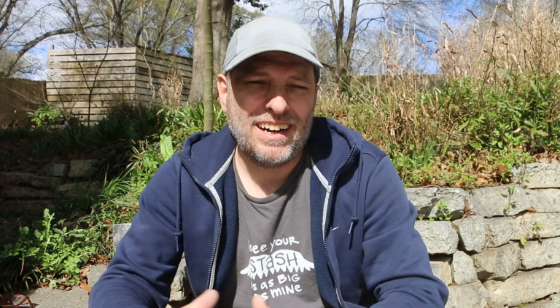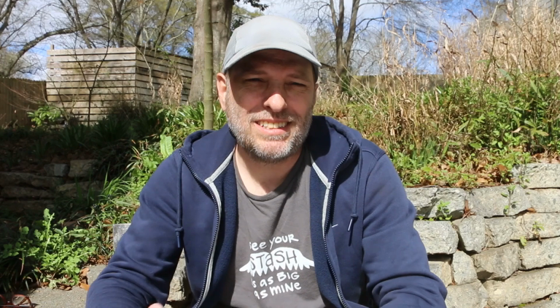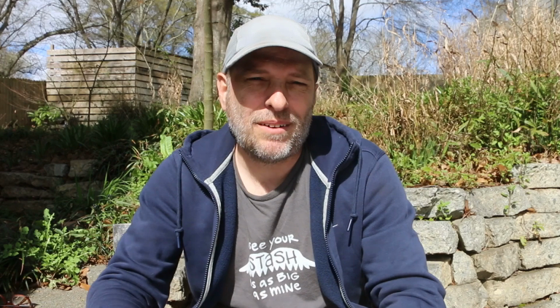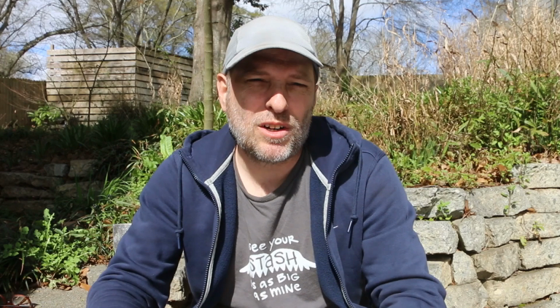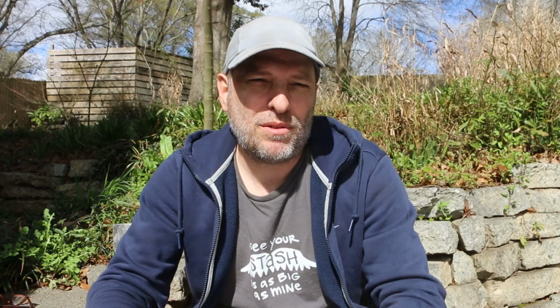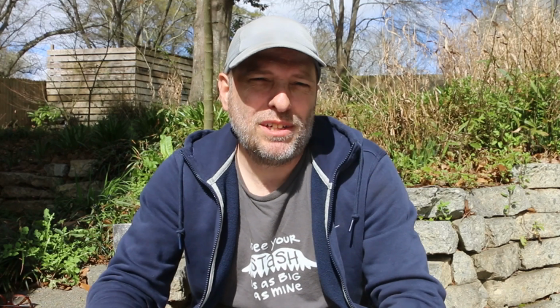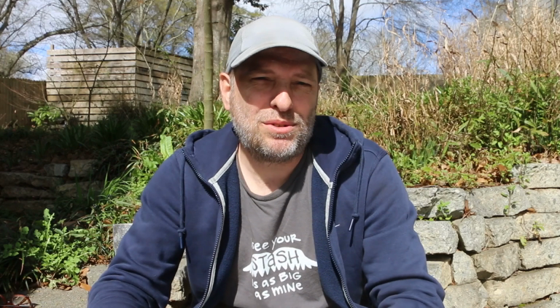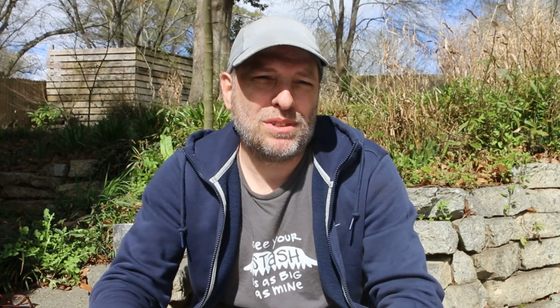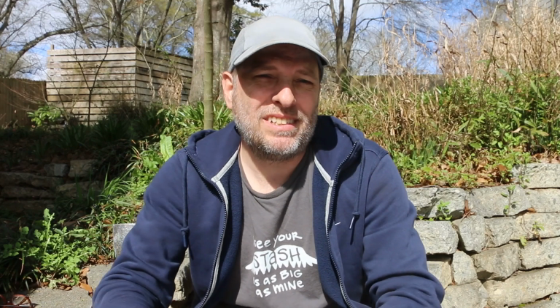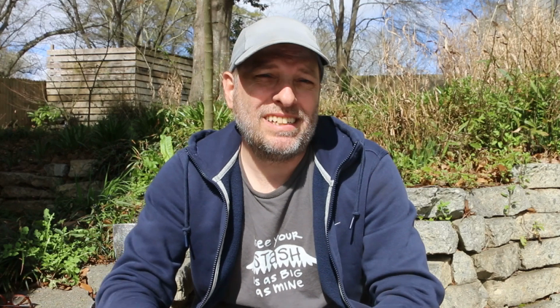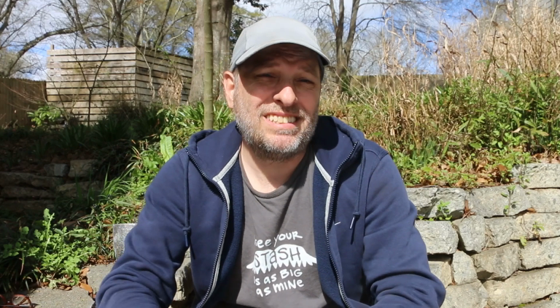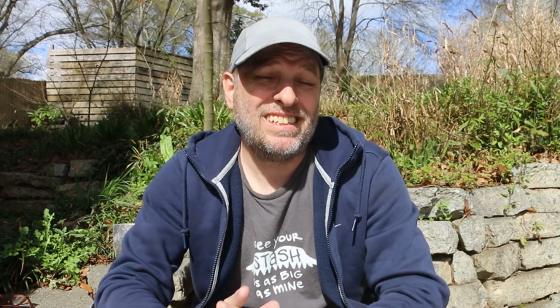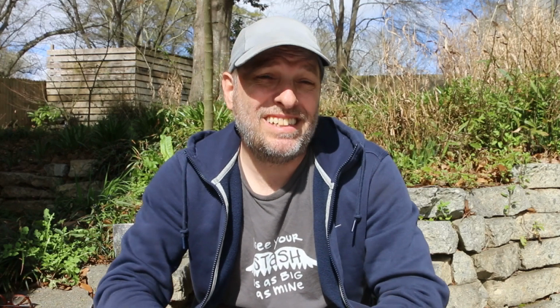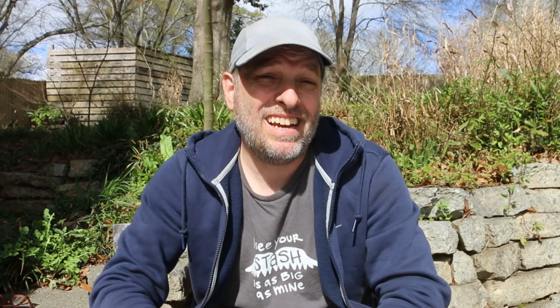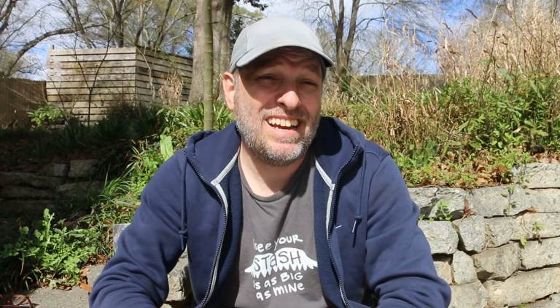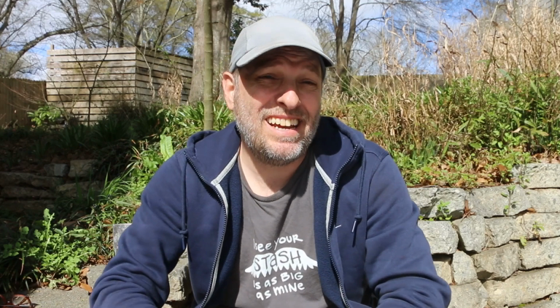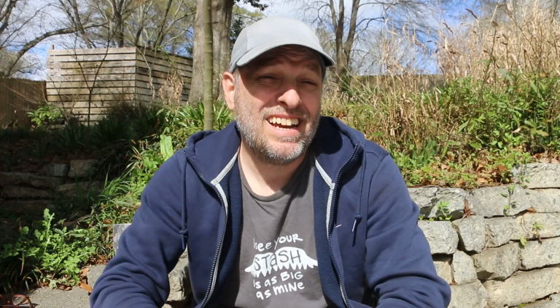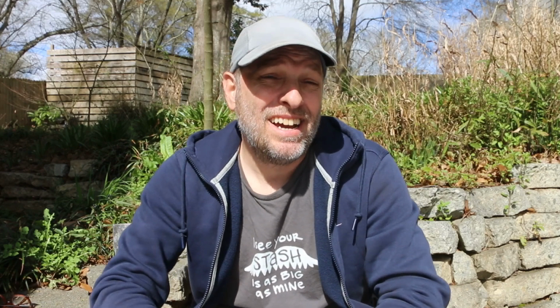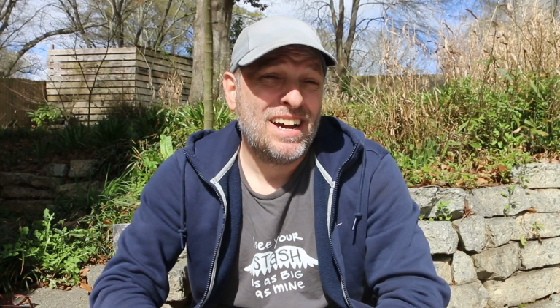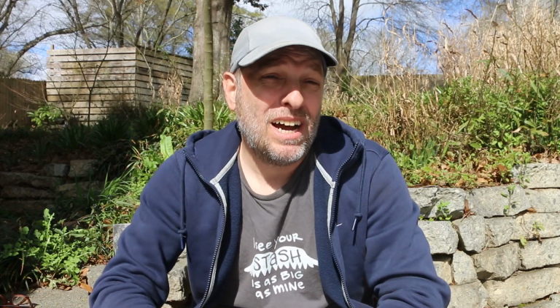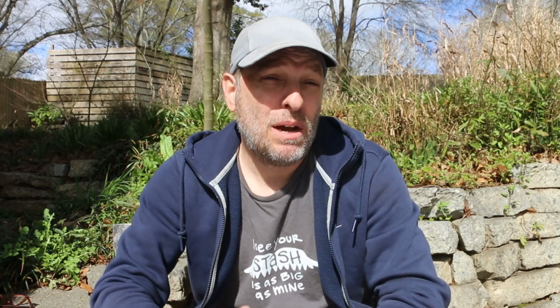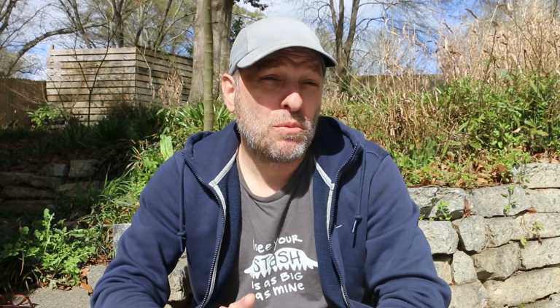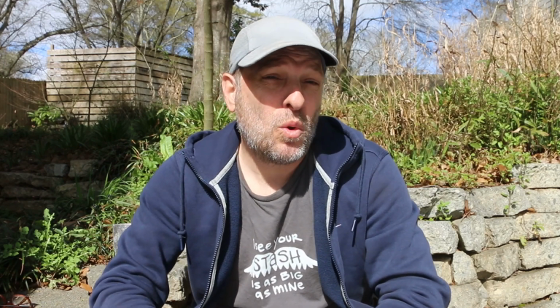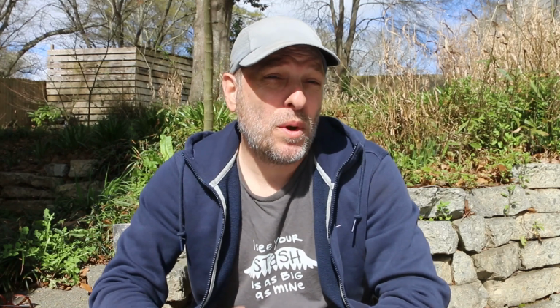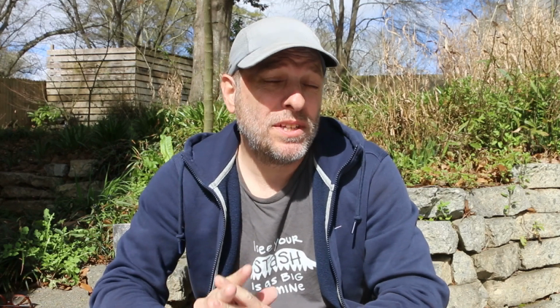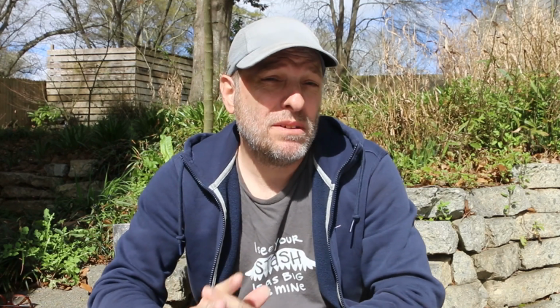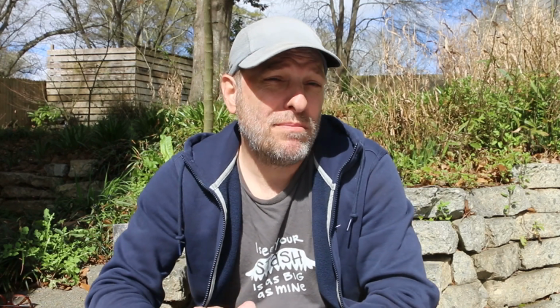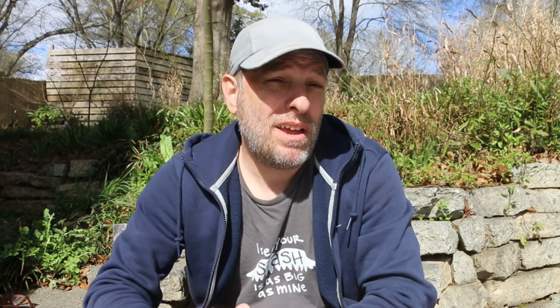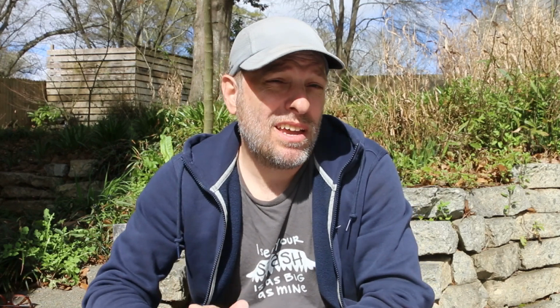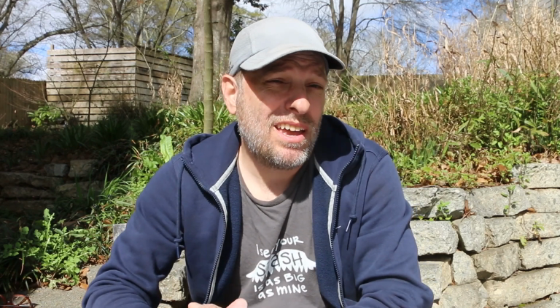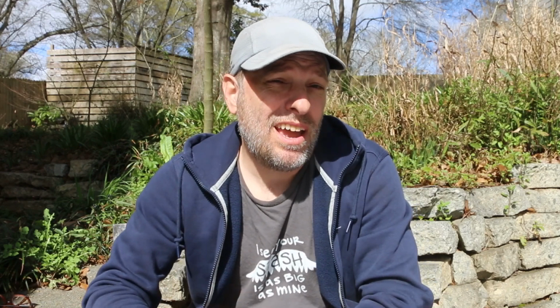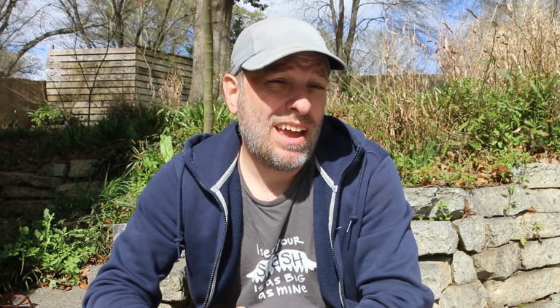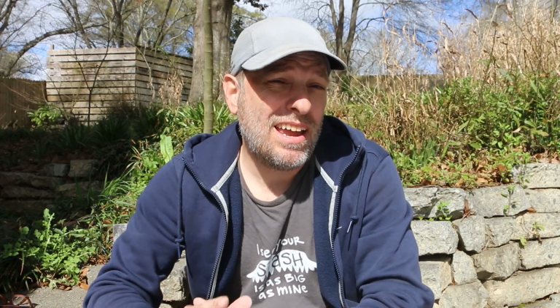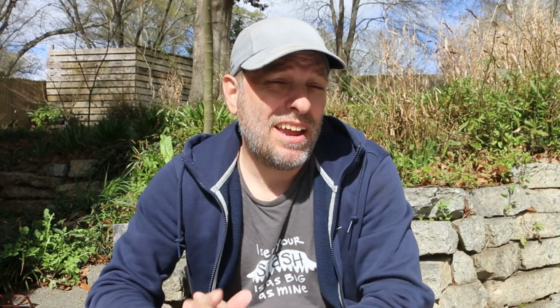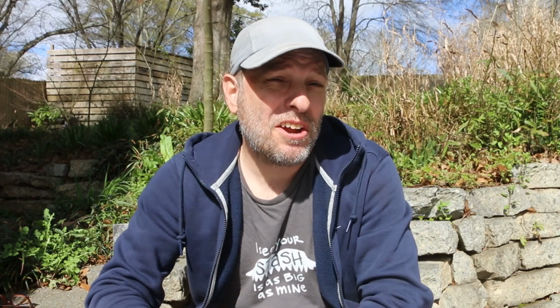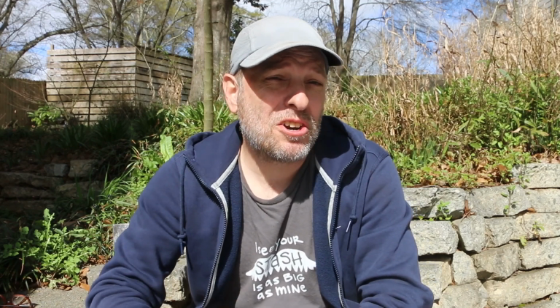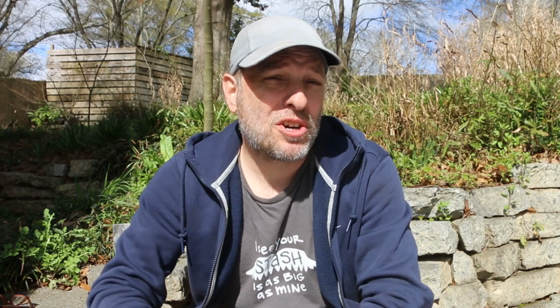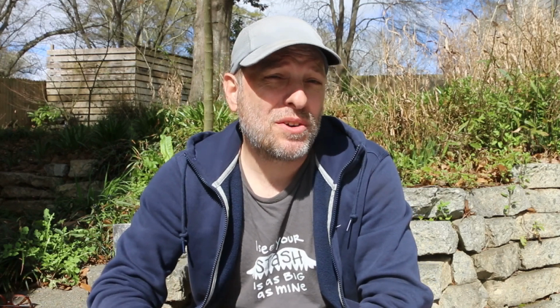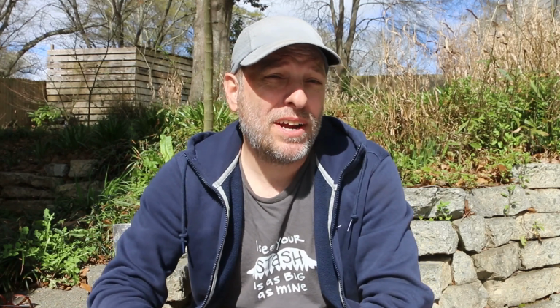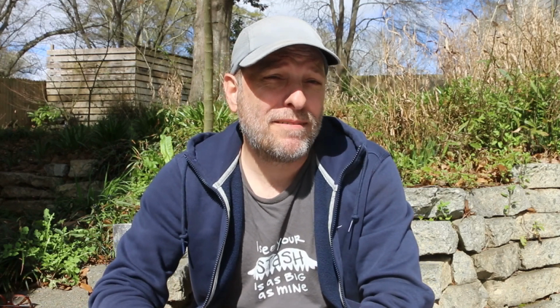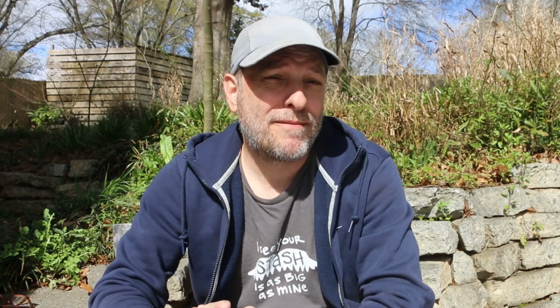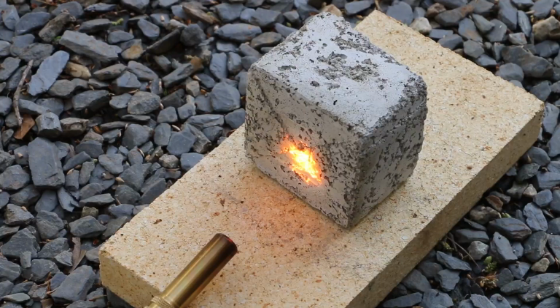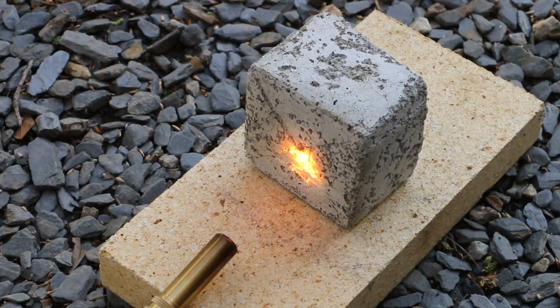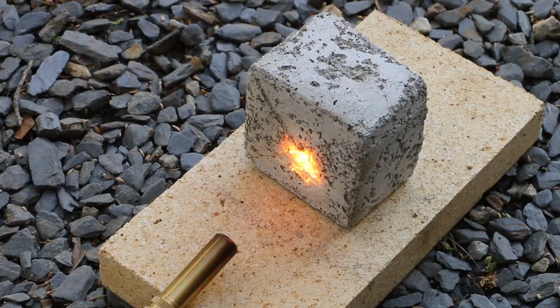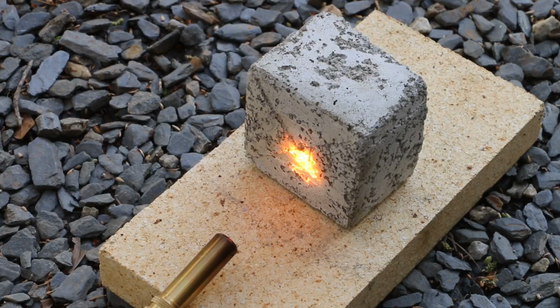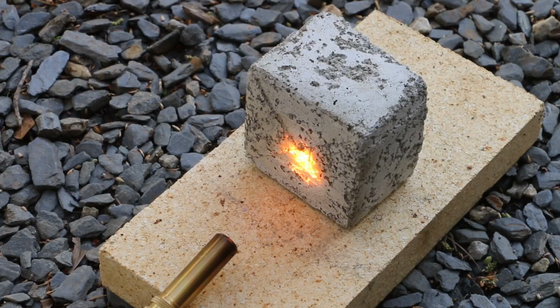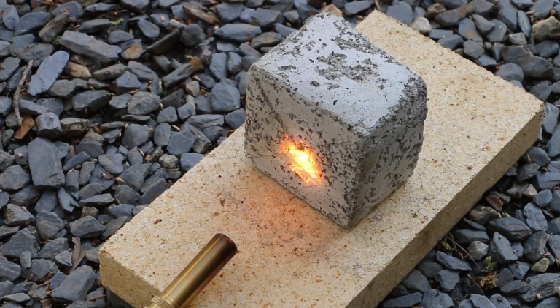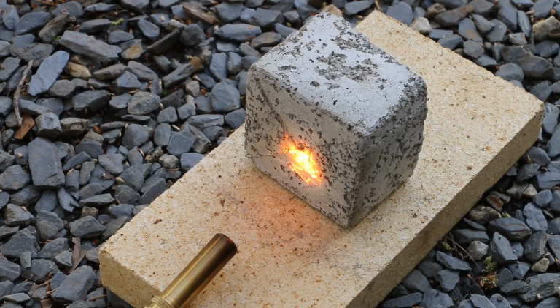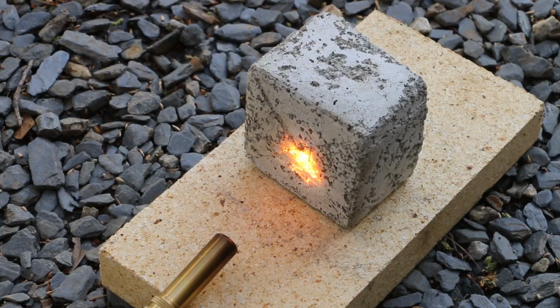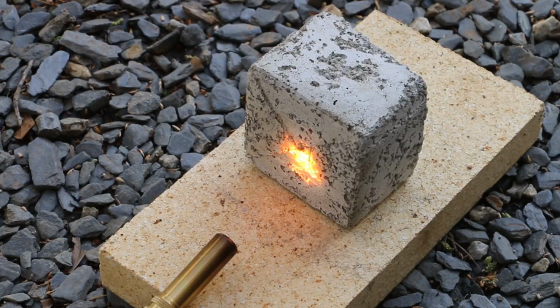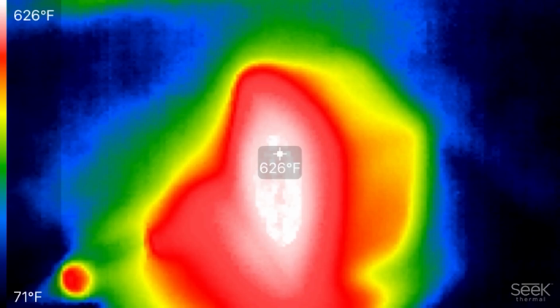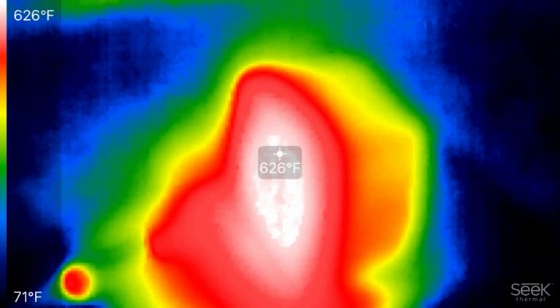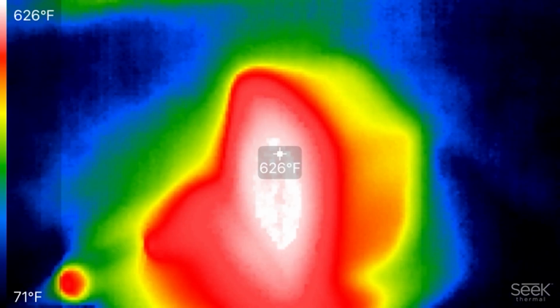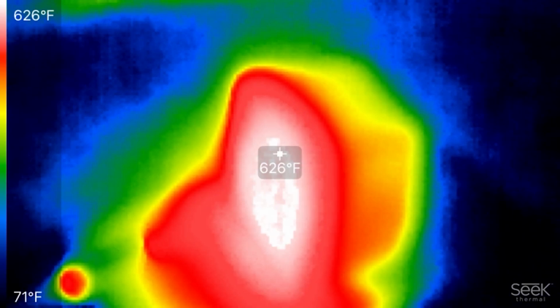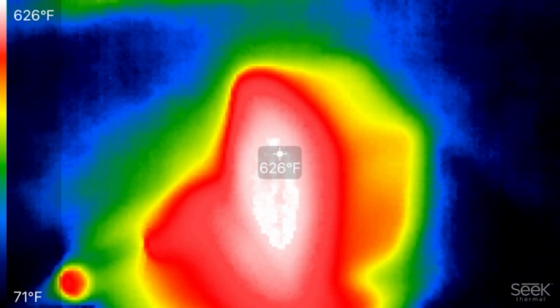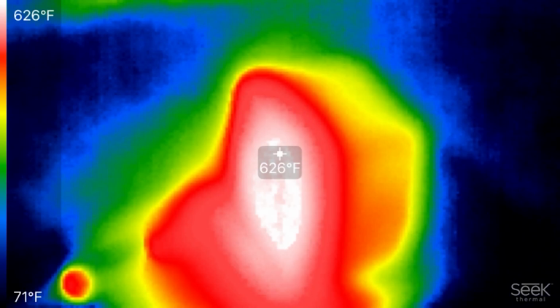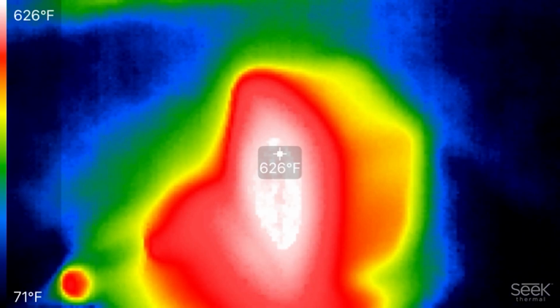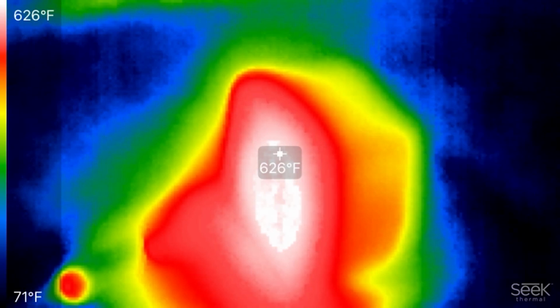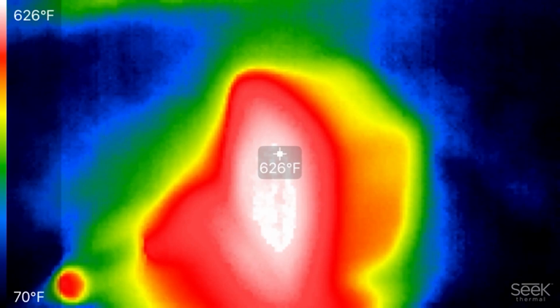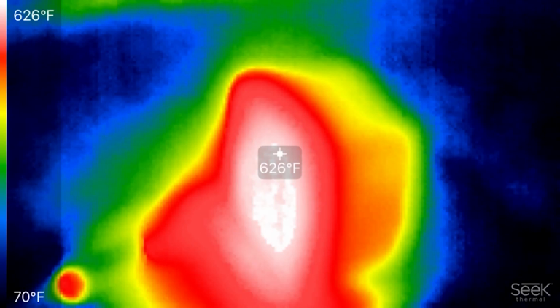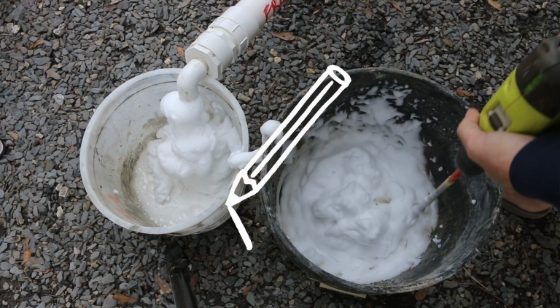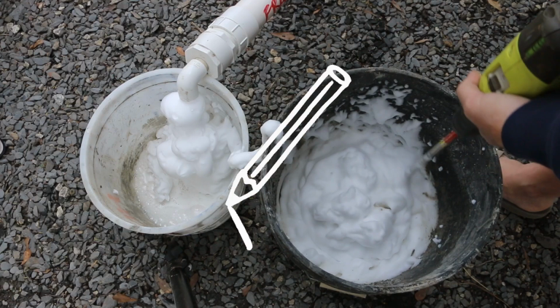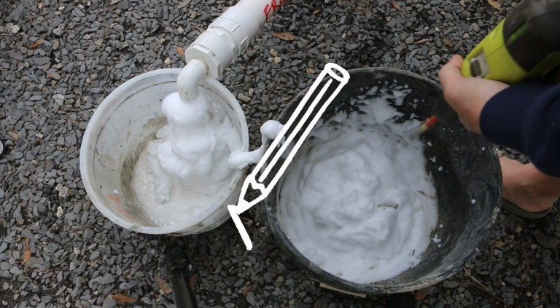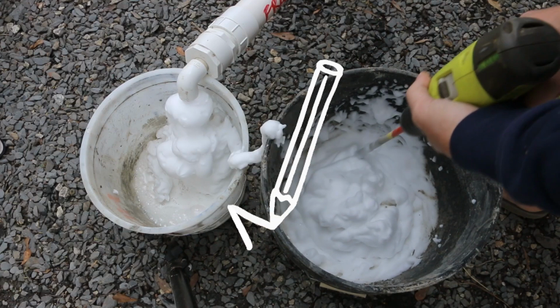Hi, it's Tom from Green Shorts, and today I'm going to make an aircrete furnace to melt aluminum.